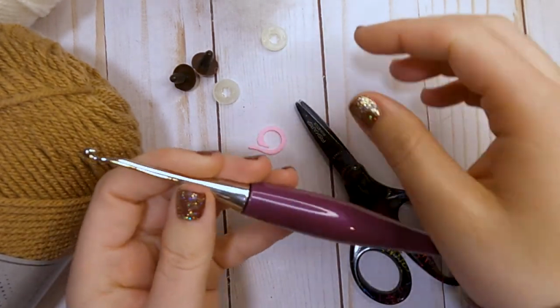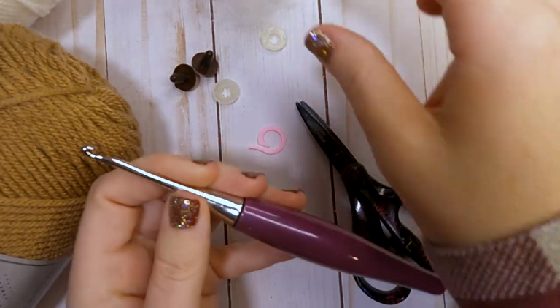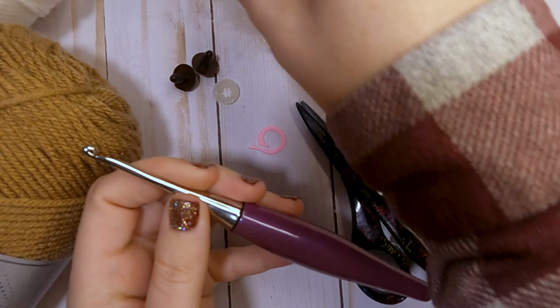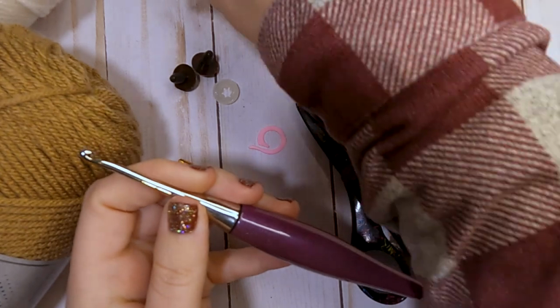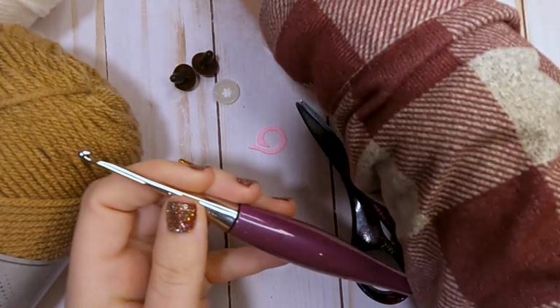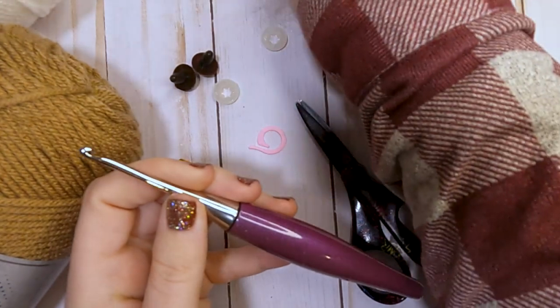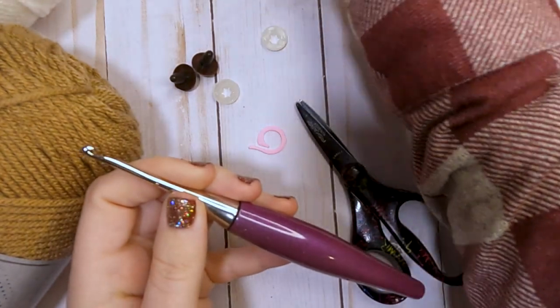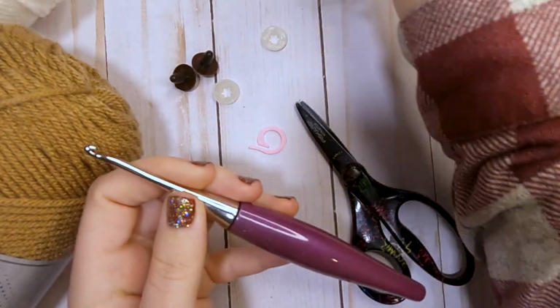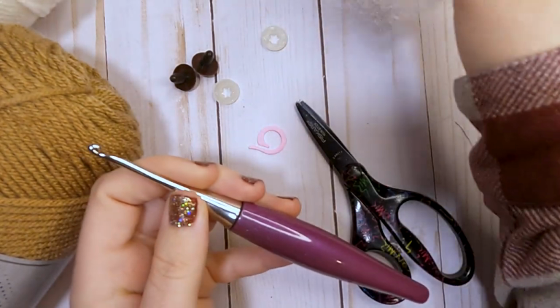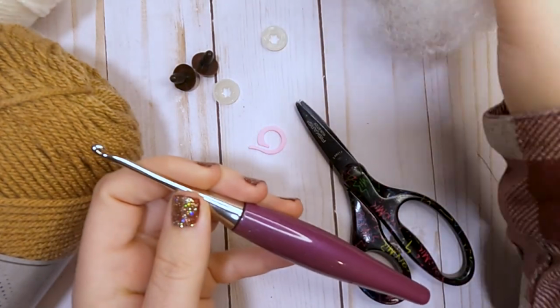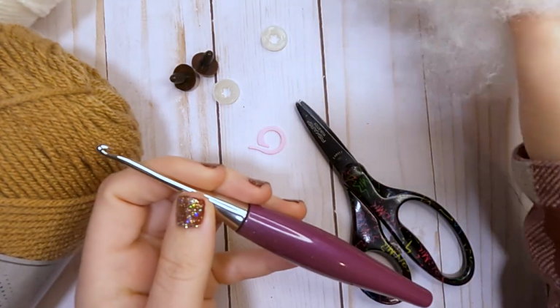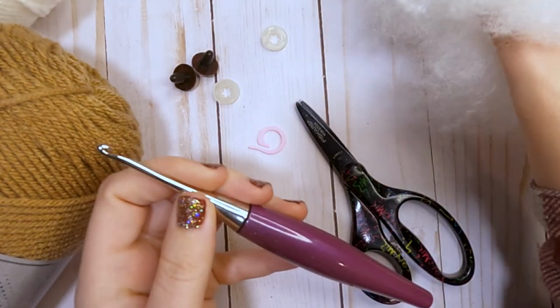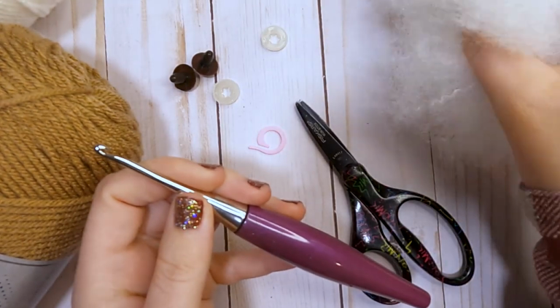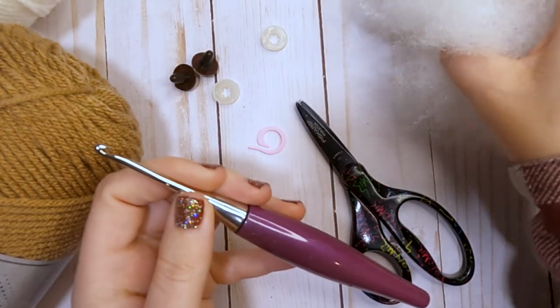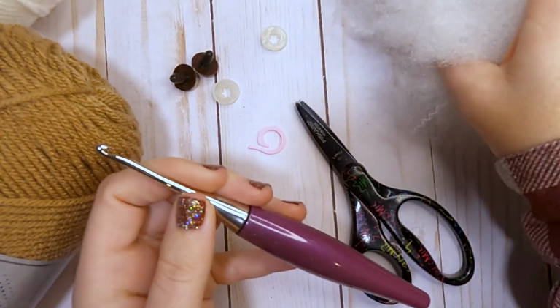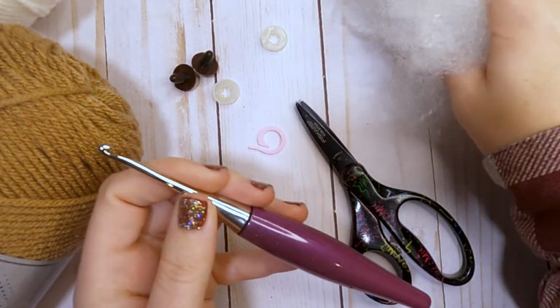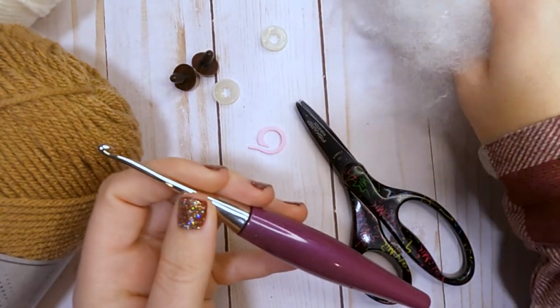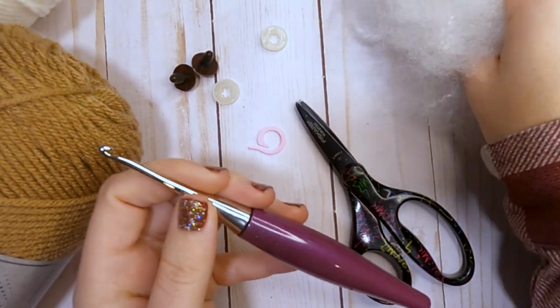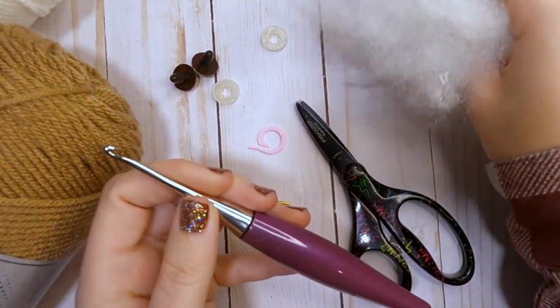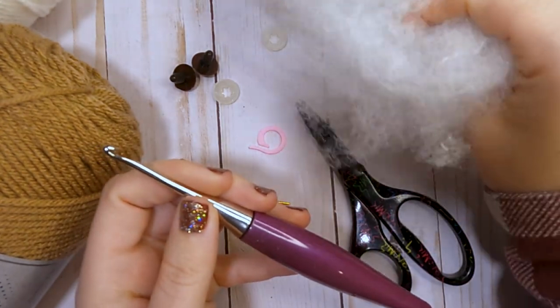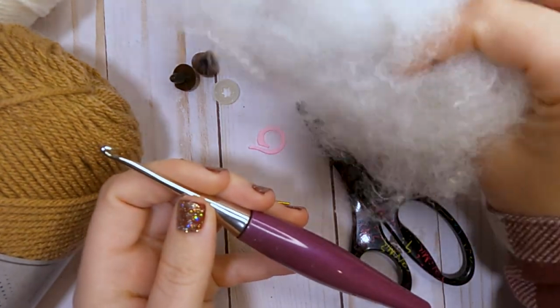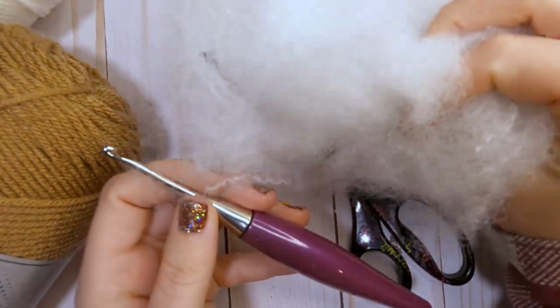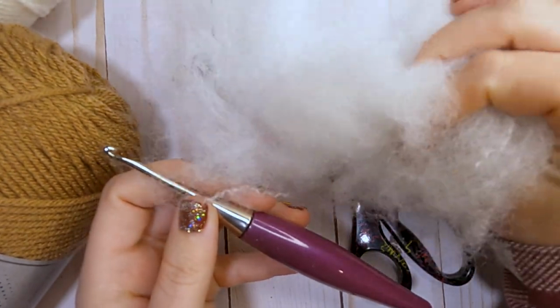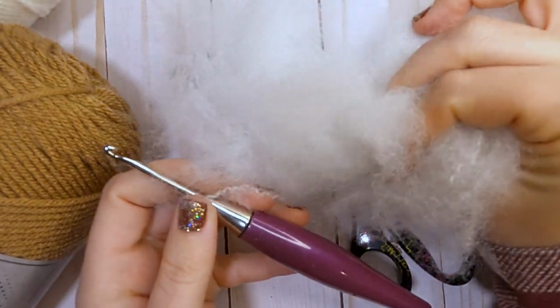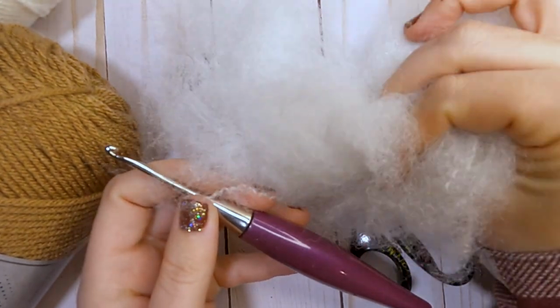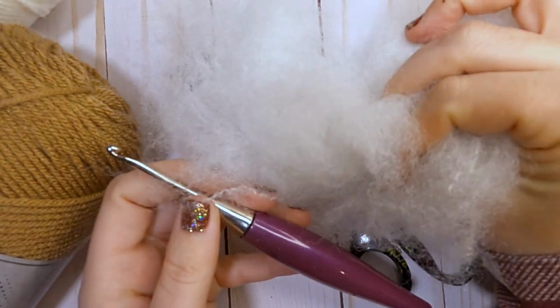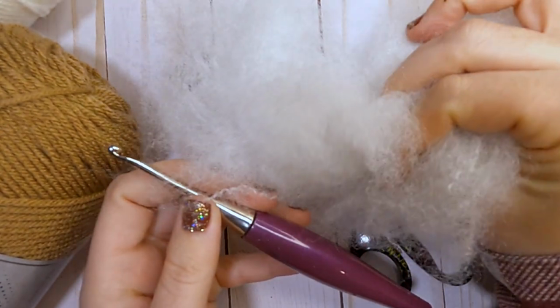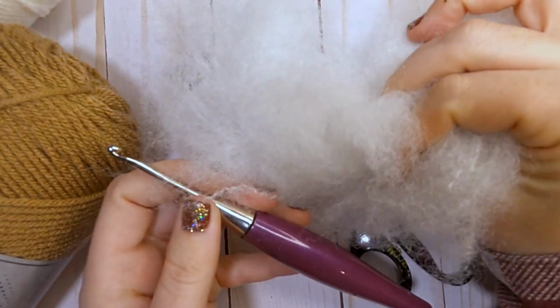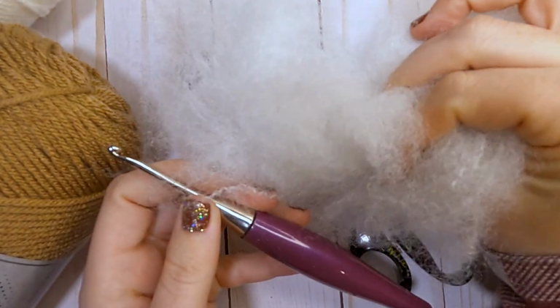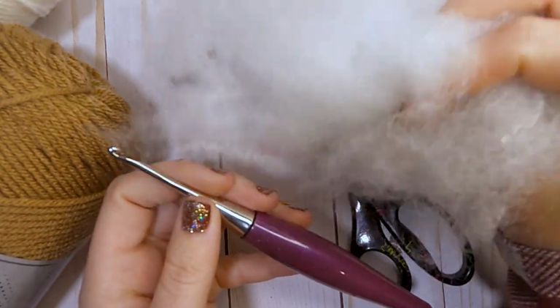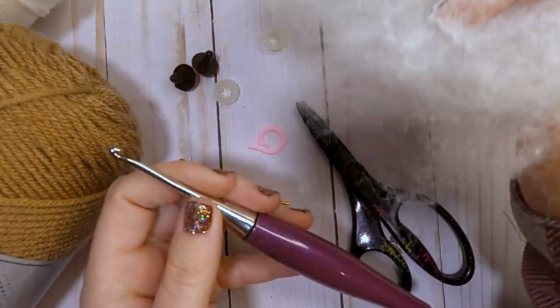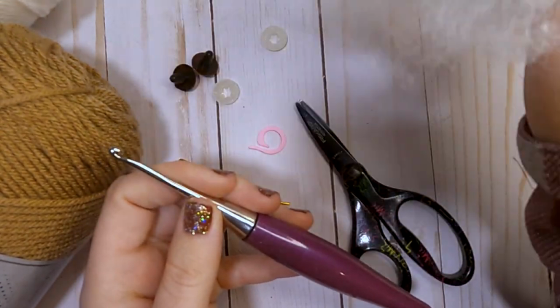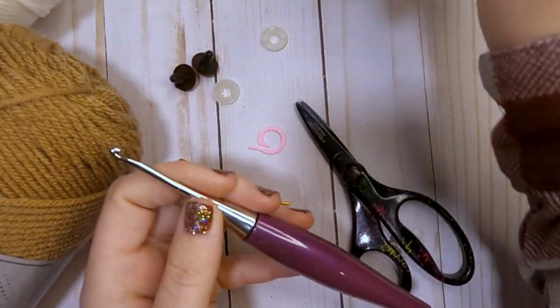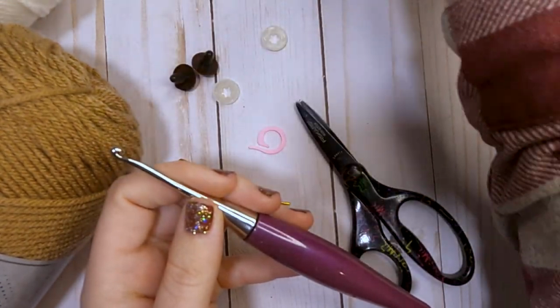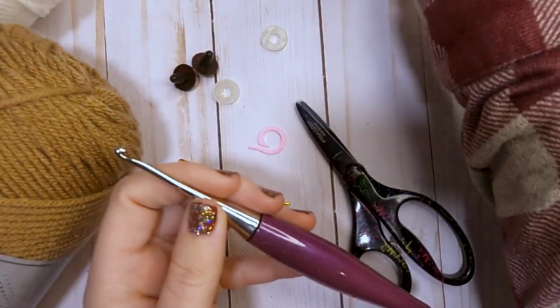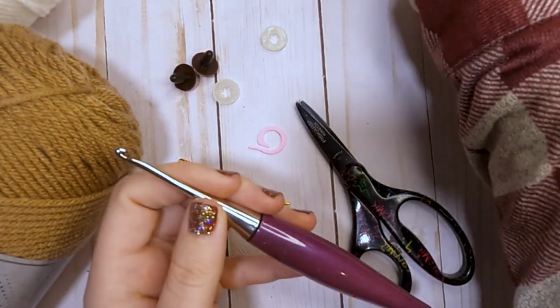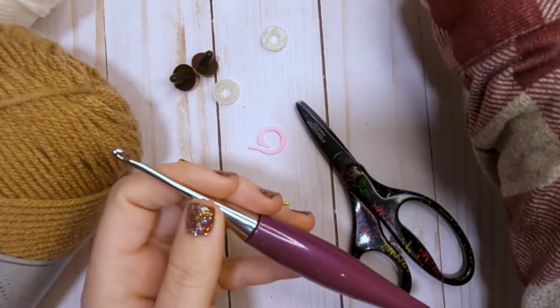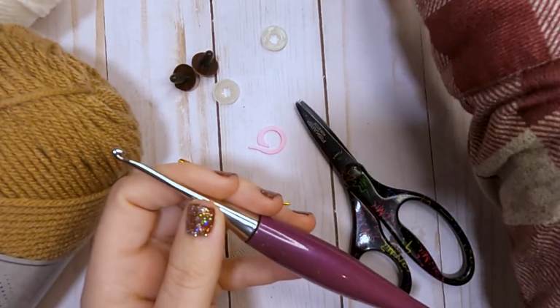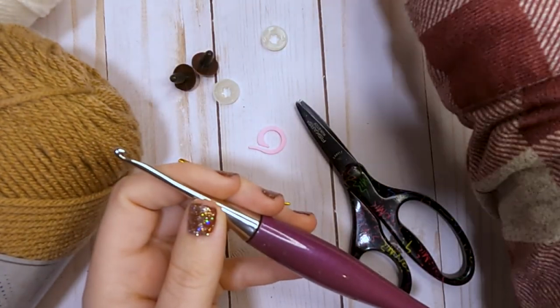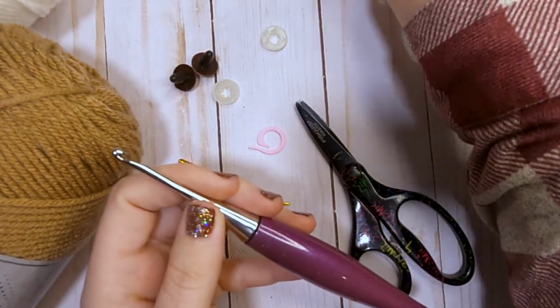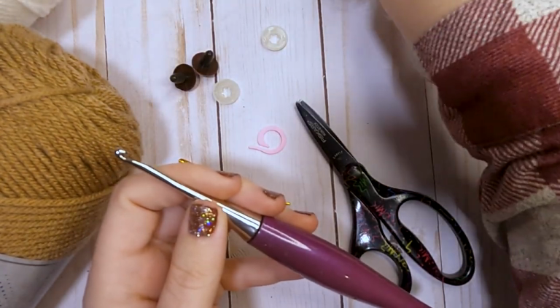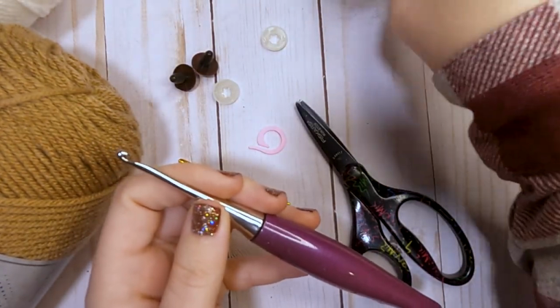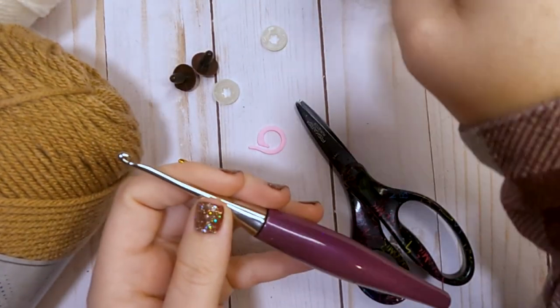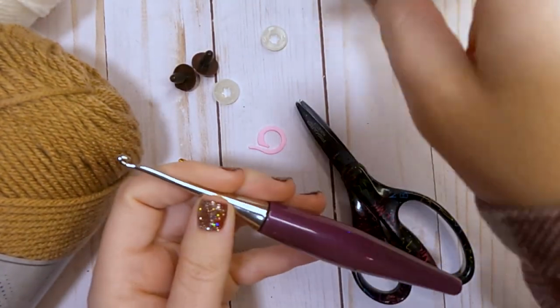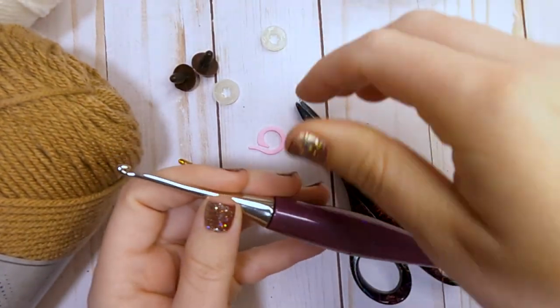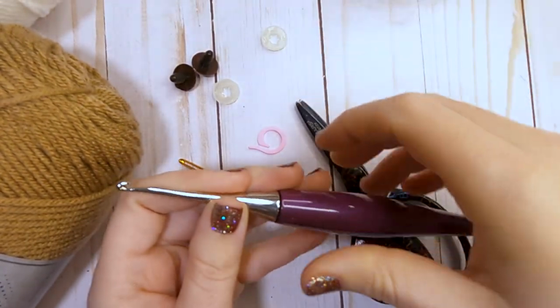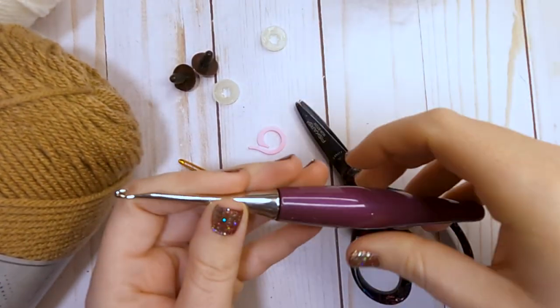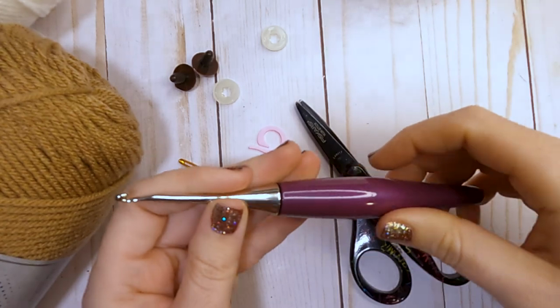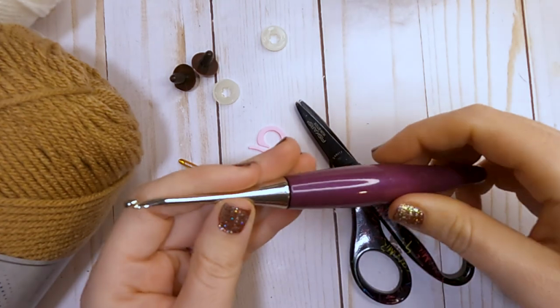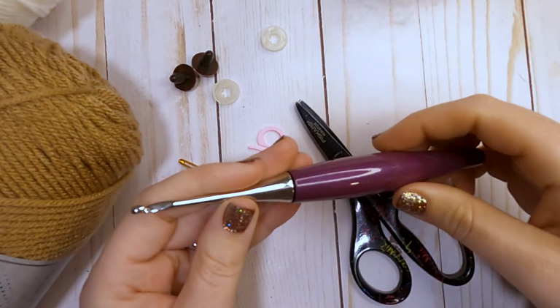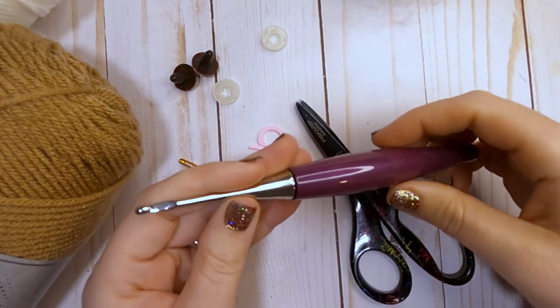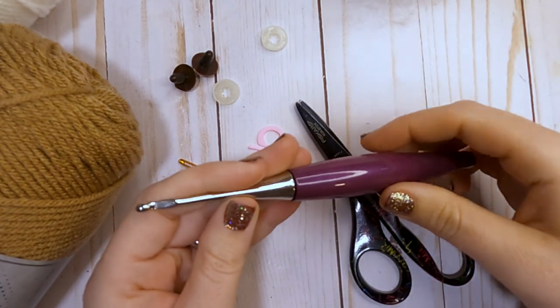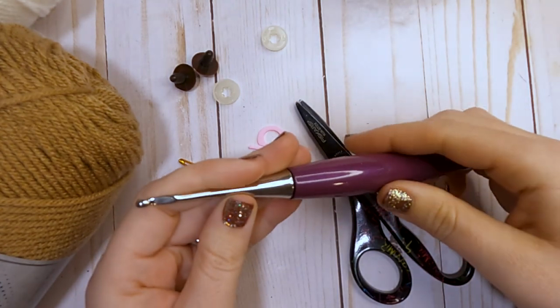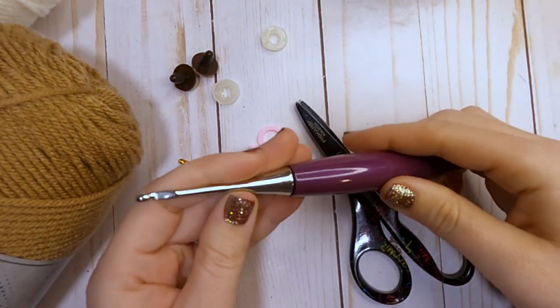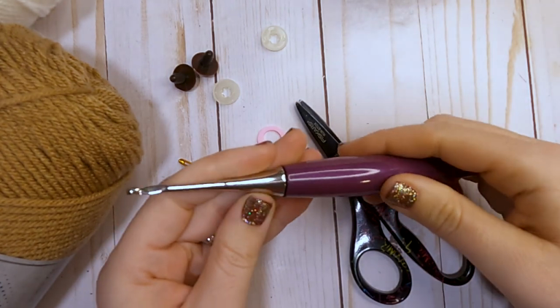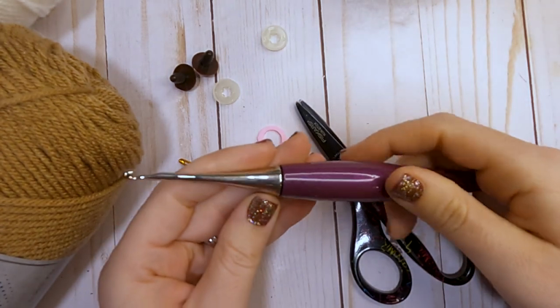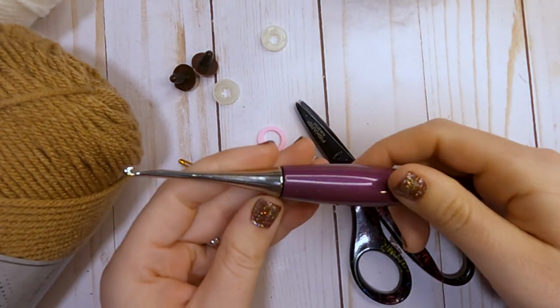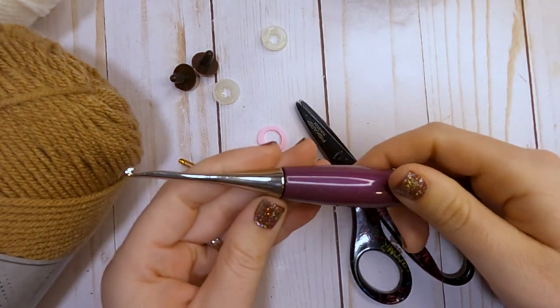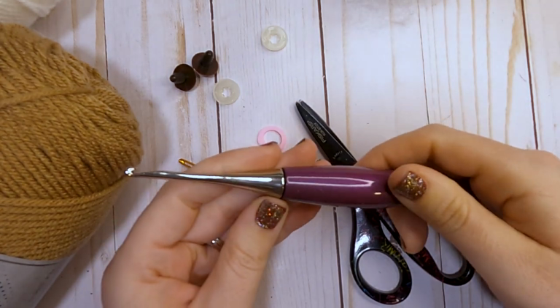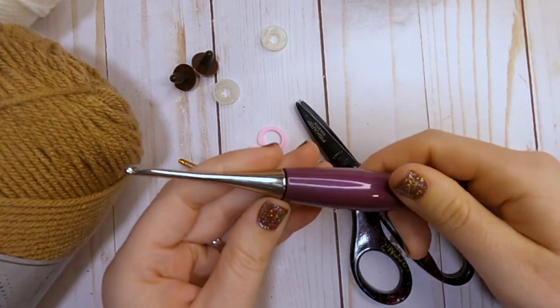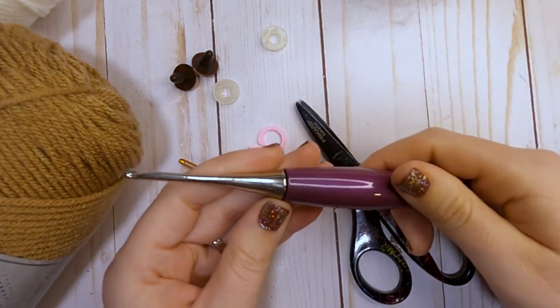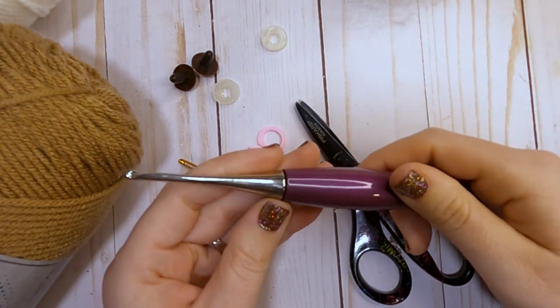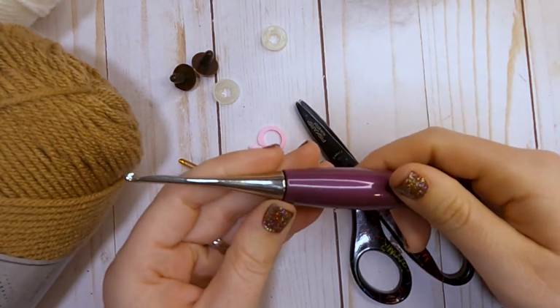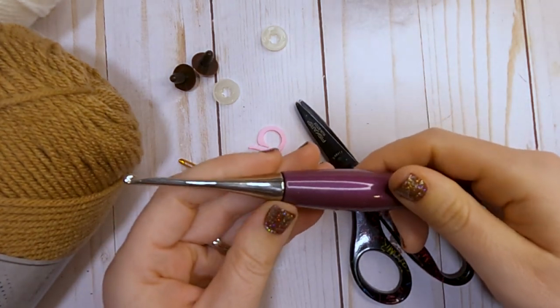You are also going to be needing some fiber fill. So let's gather all of our supplies and we will get started.